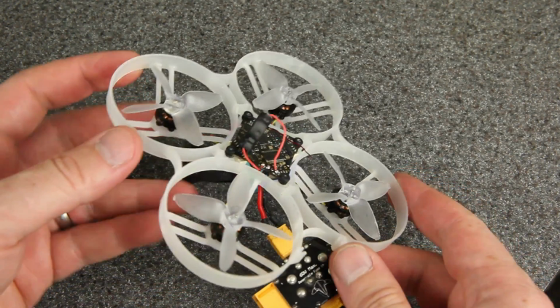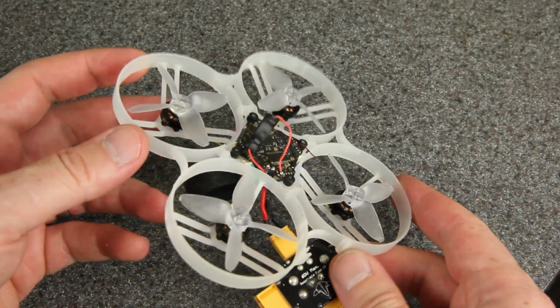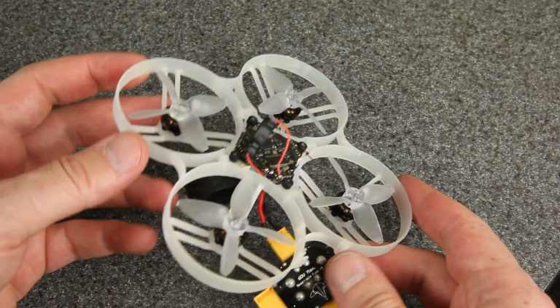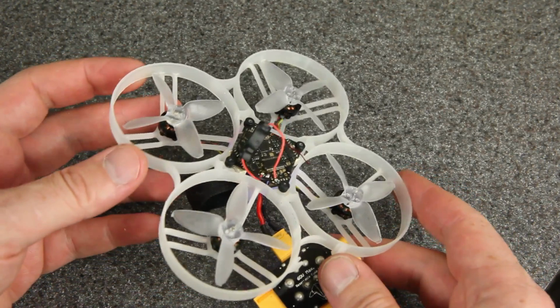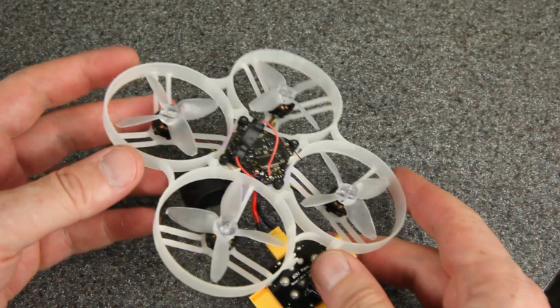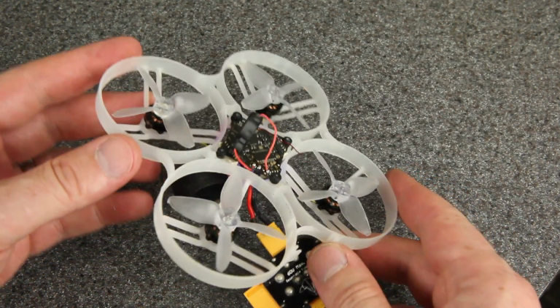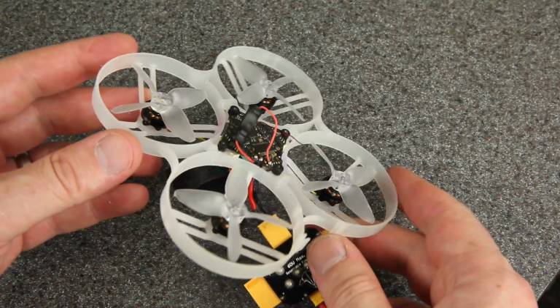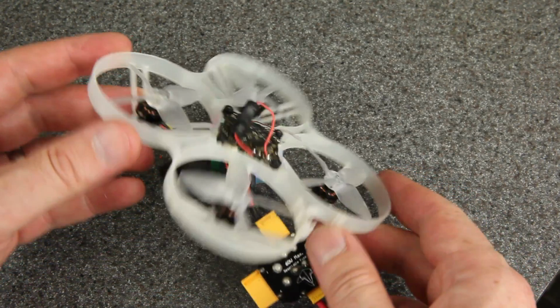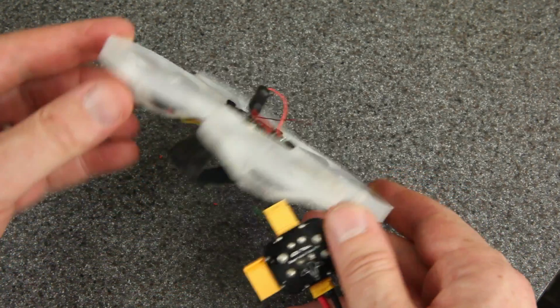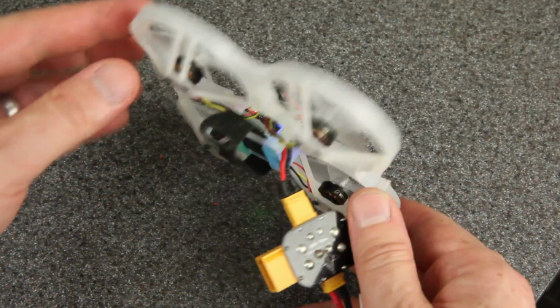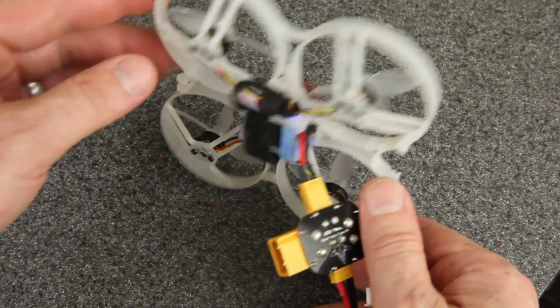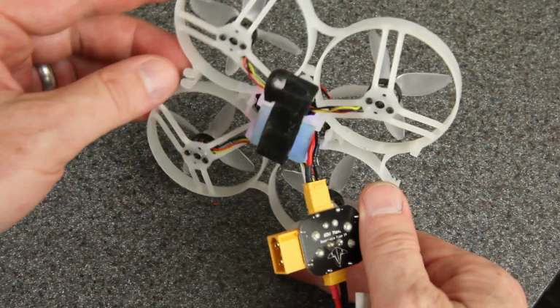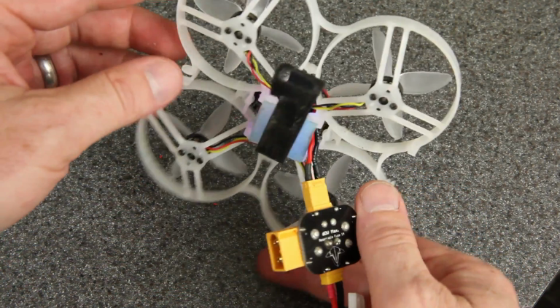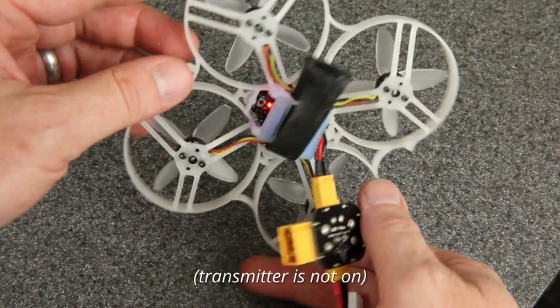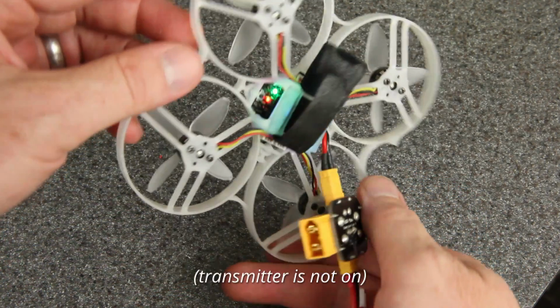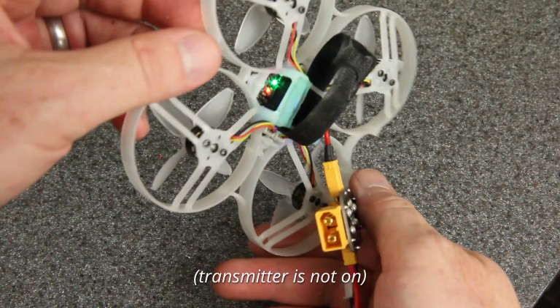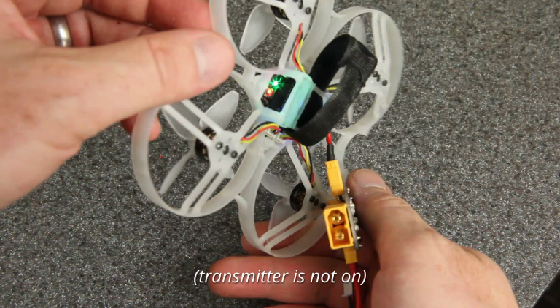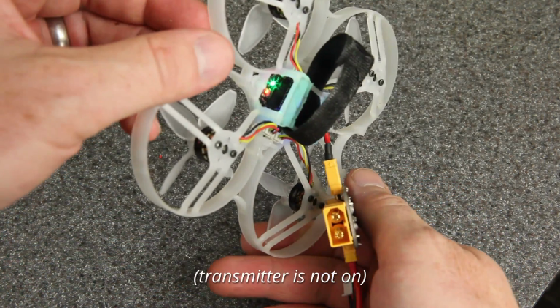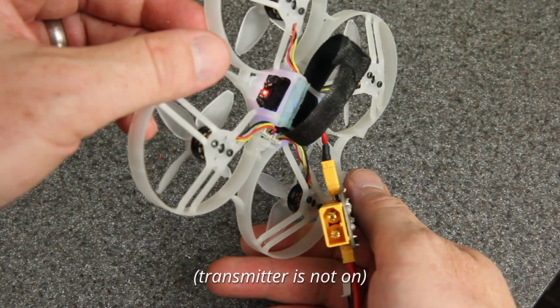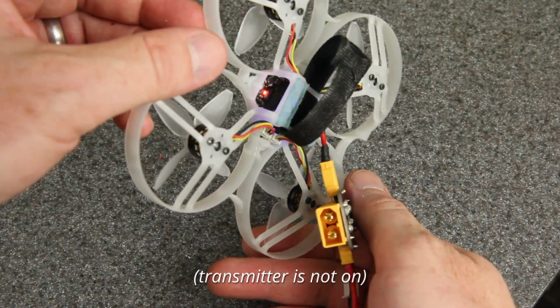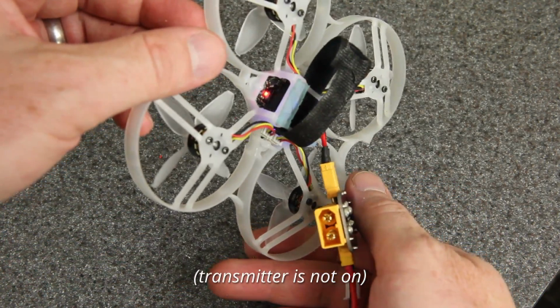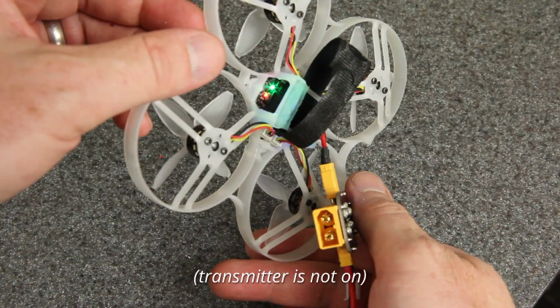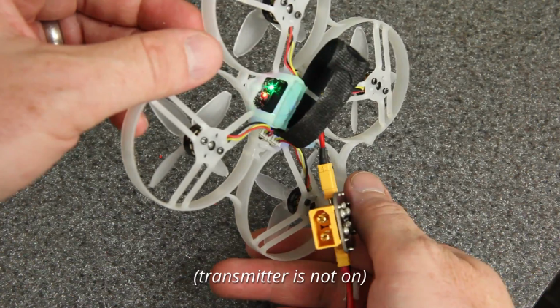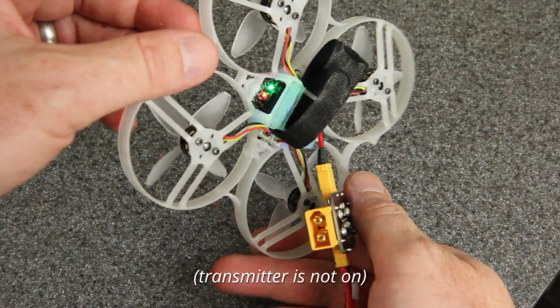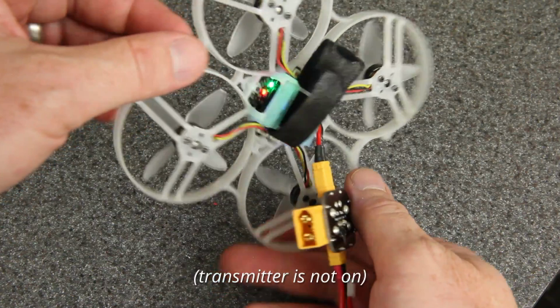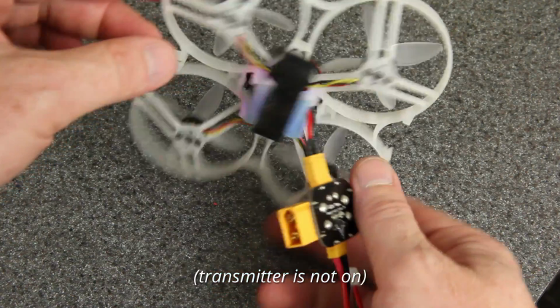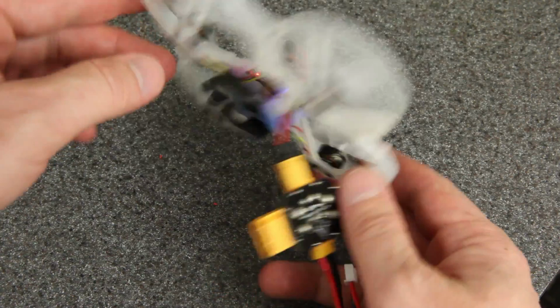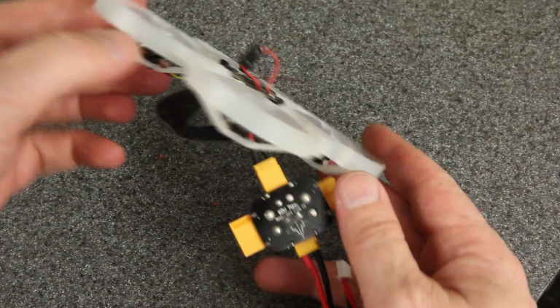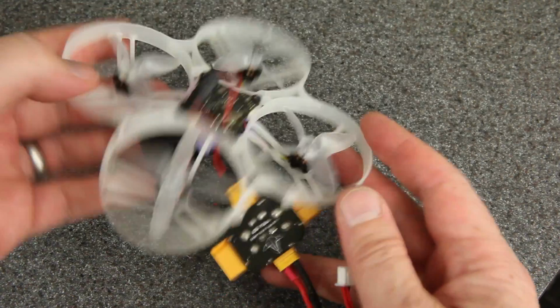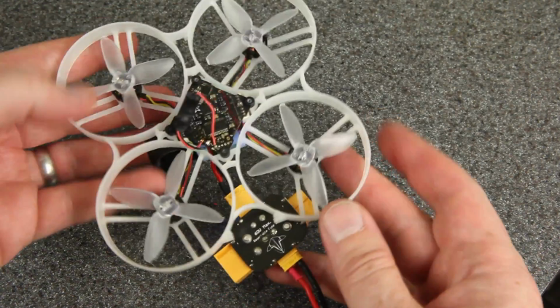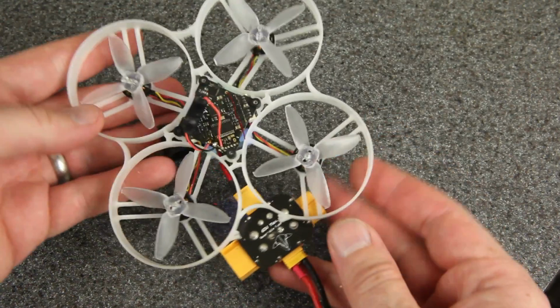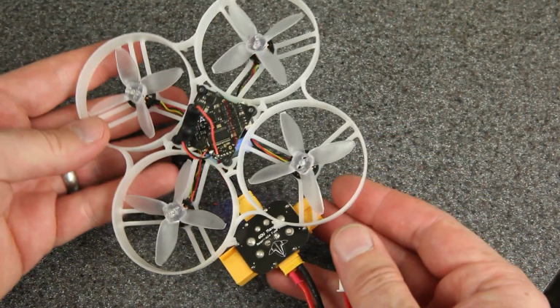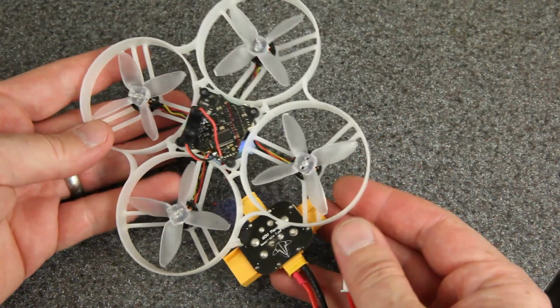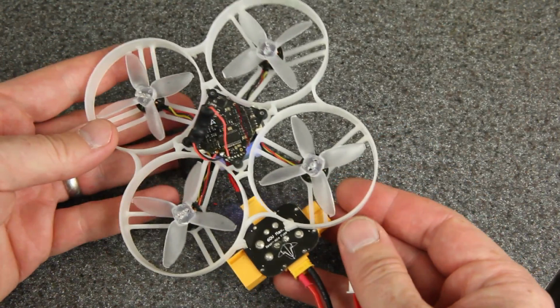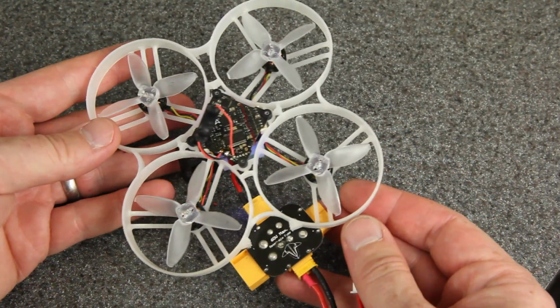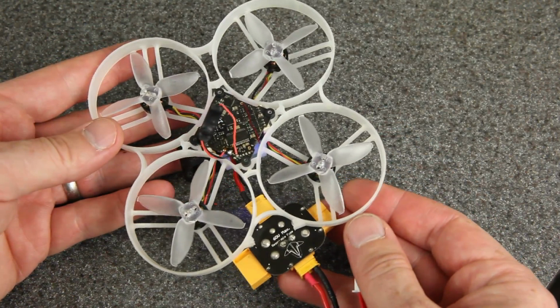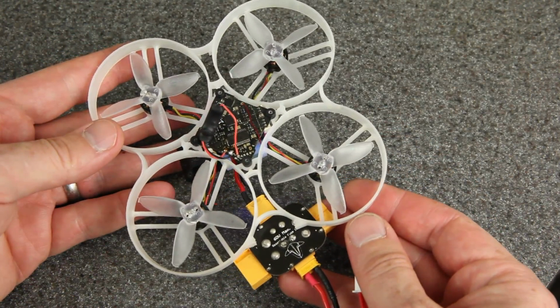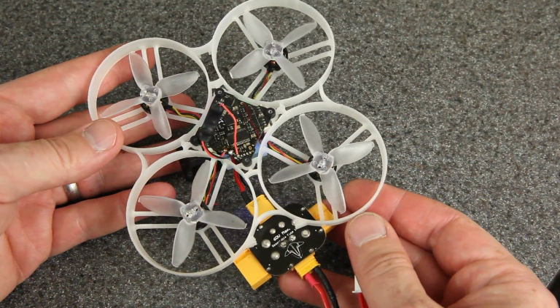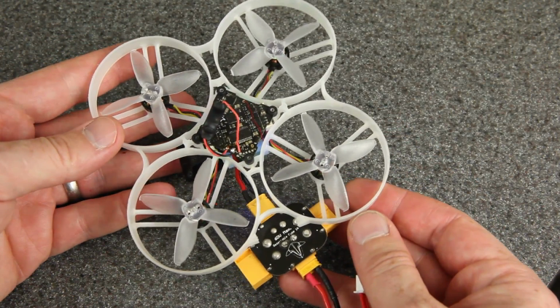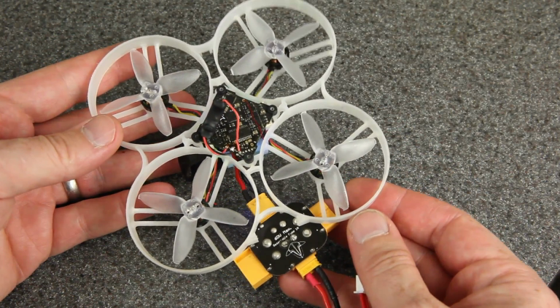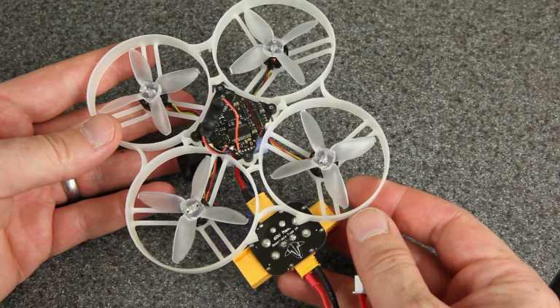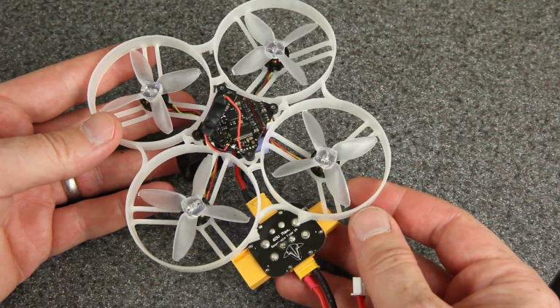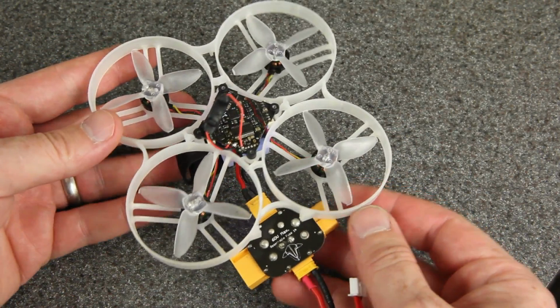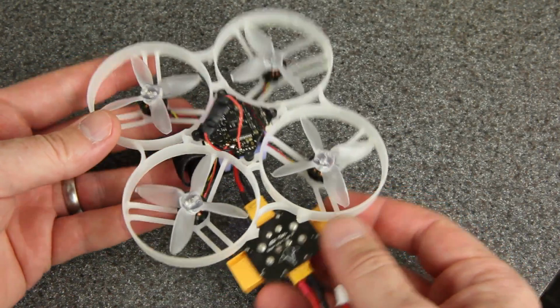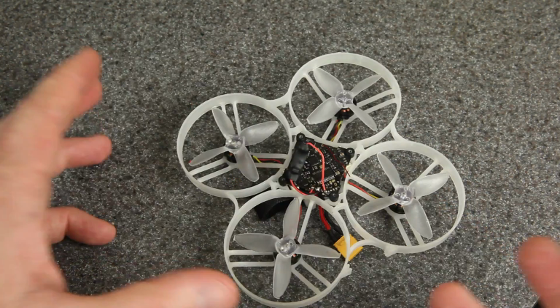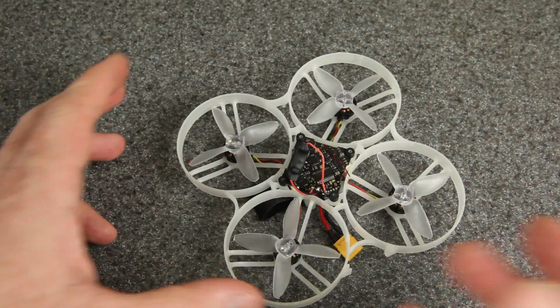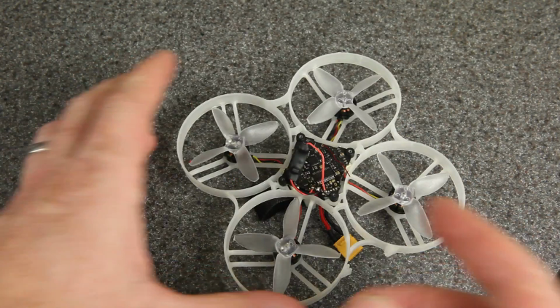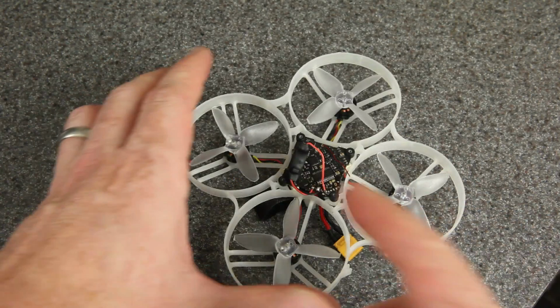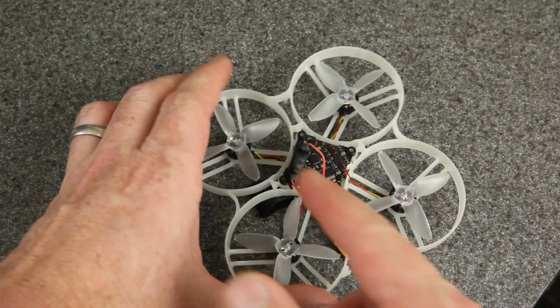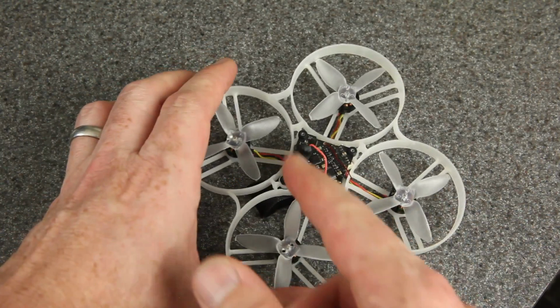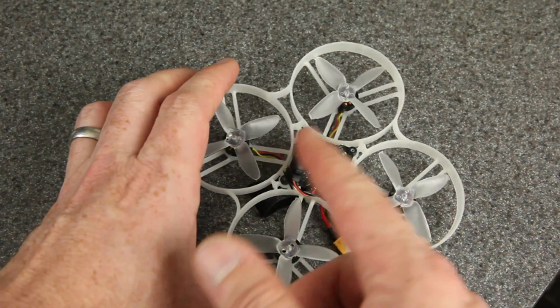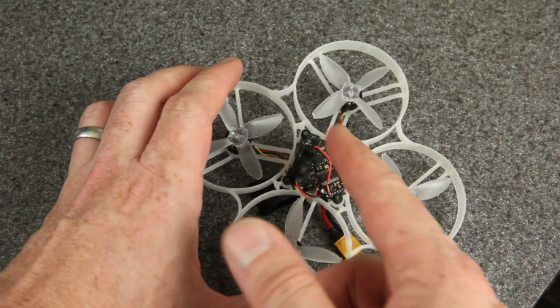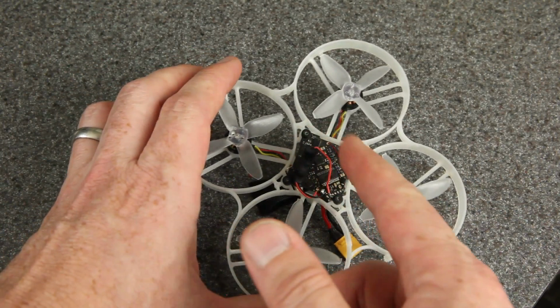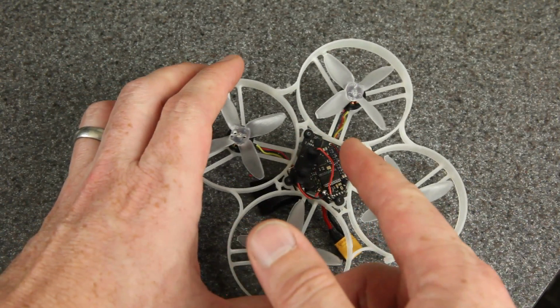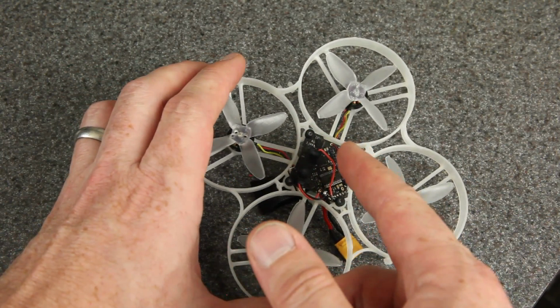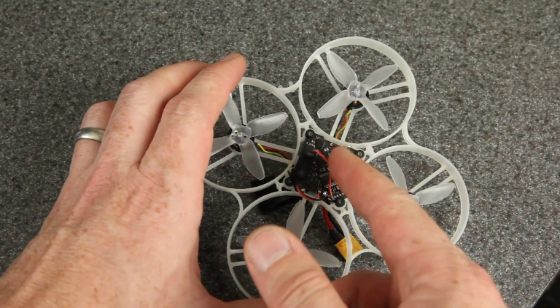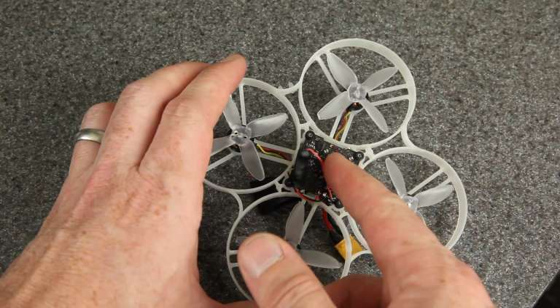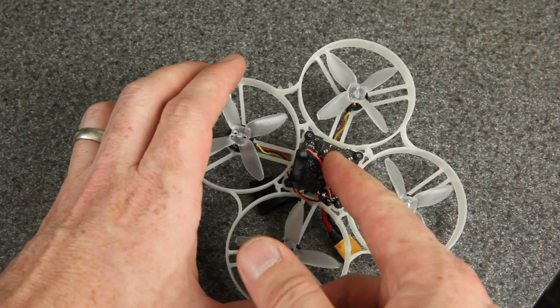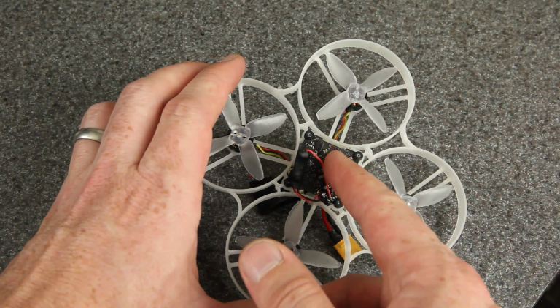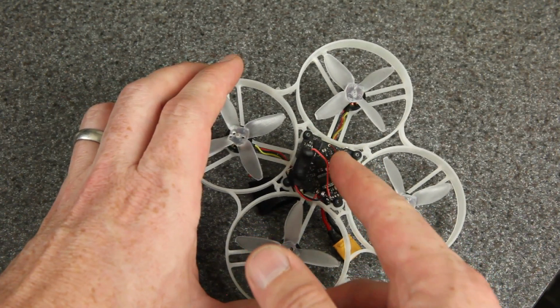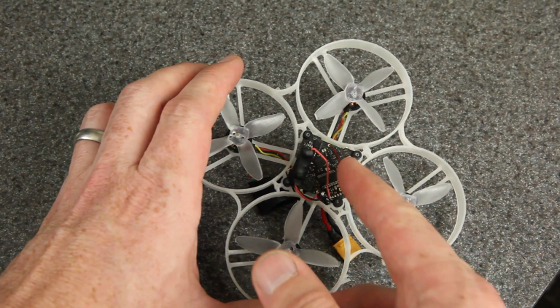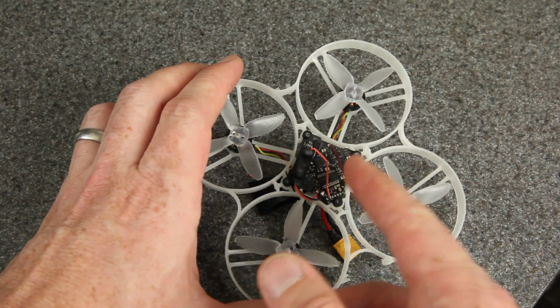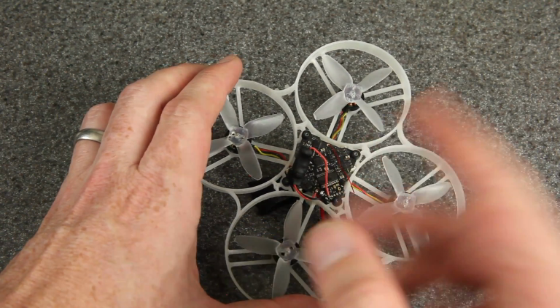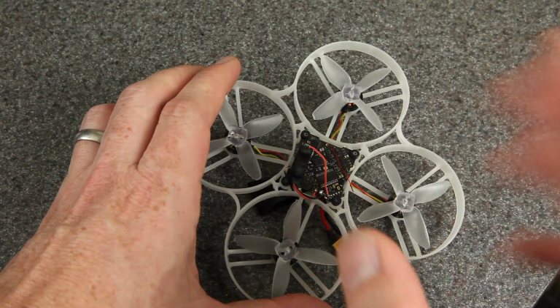There we go — now it's beeping because my receiver's not on, but you can see the lights on underneath. Everything's working. All that remains now is to put the camera and VTX back on — I'll do that off camera.